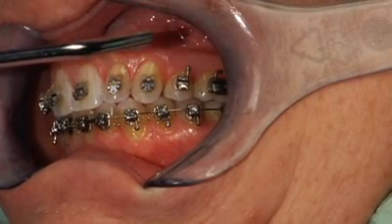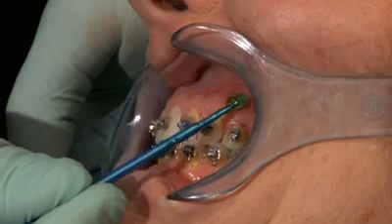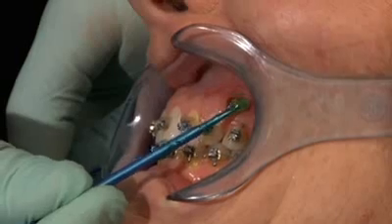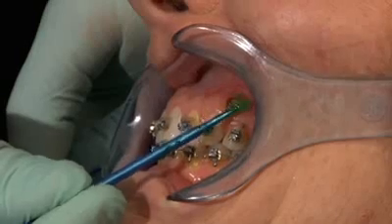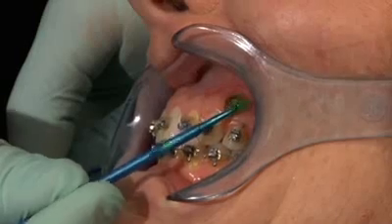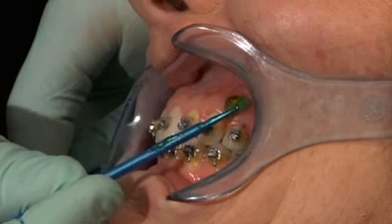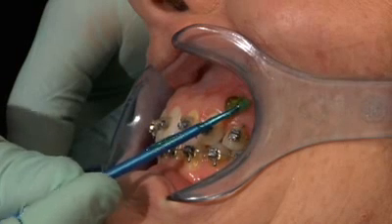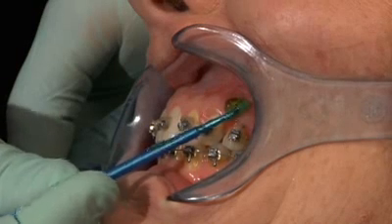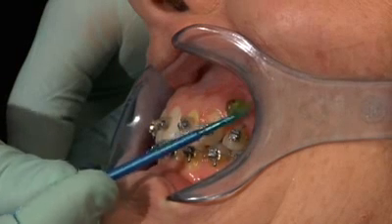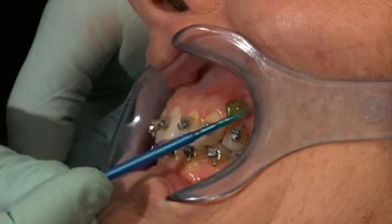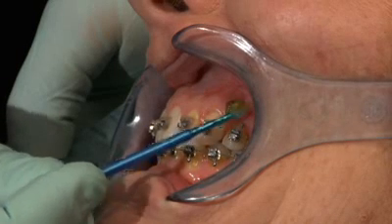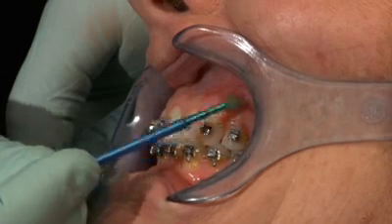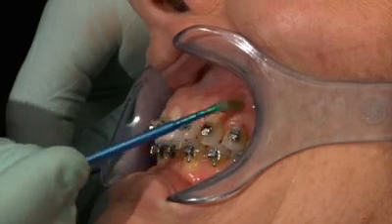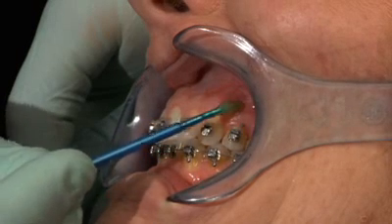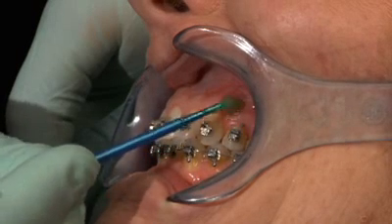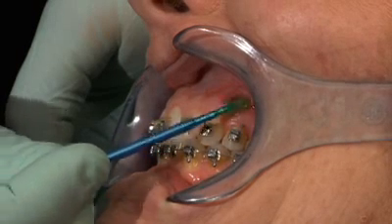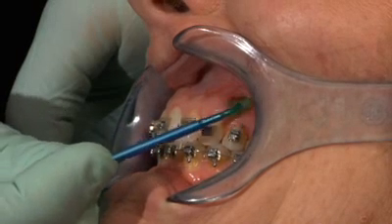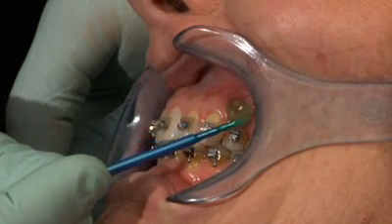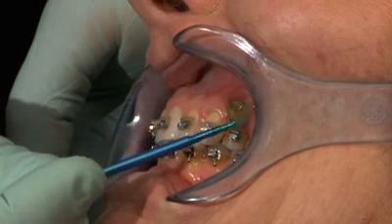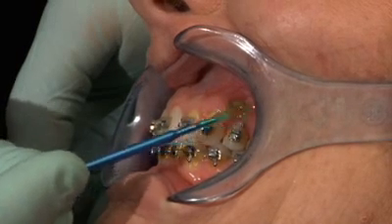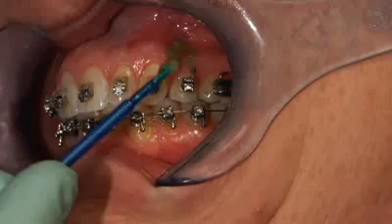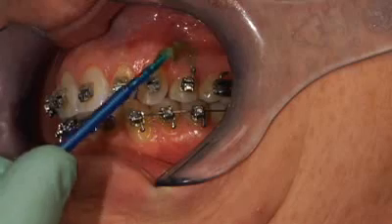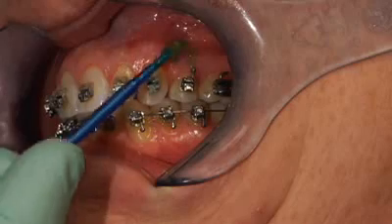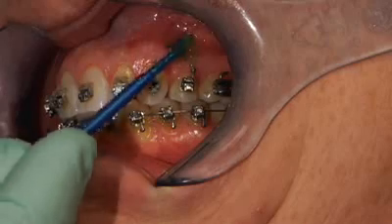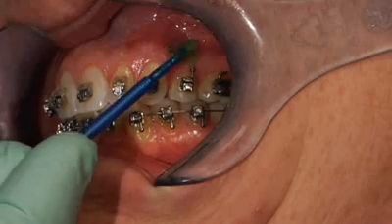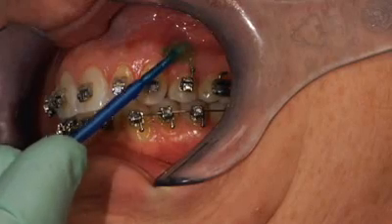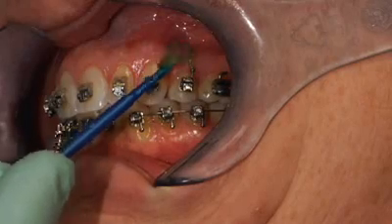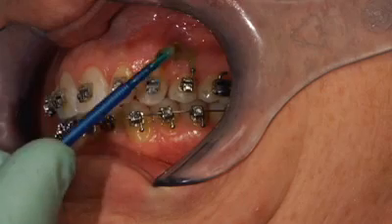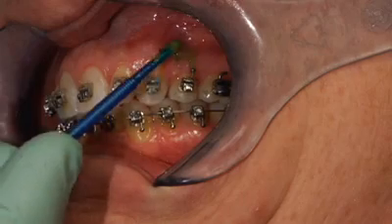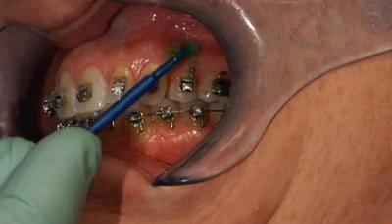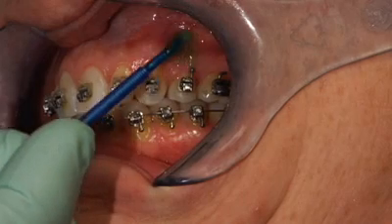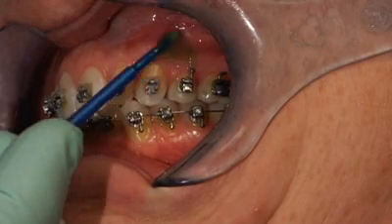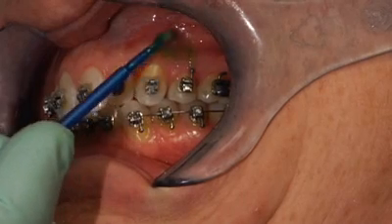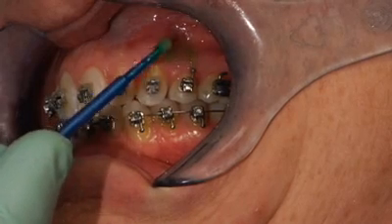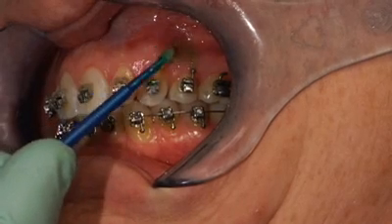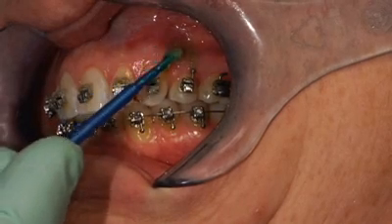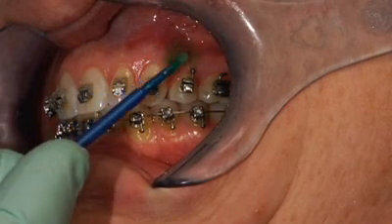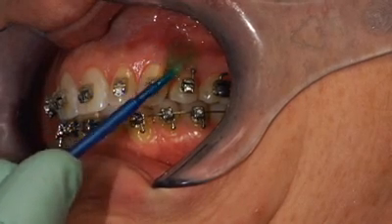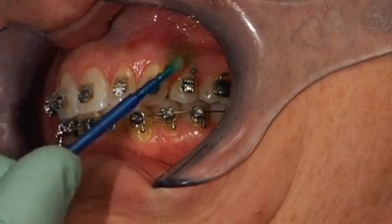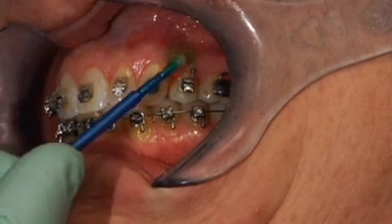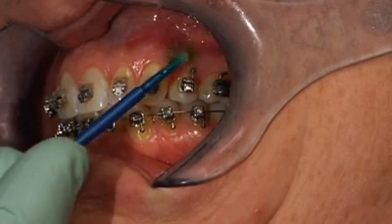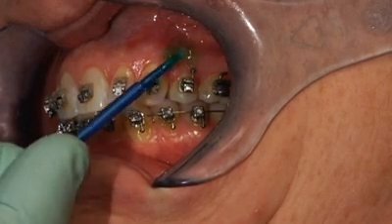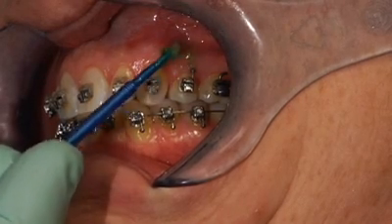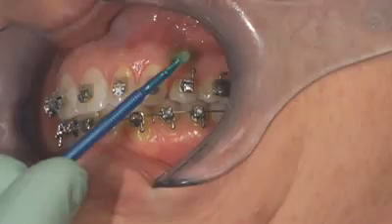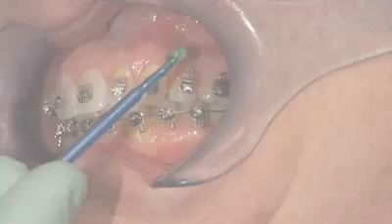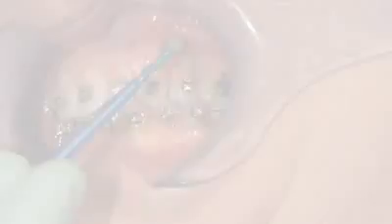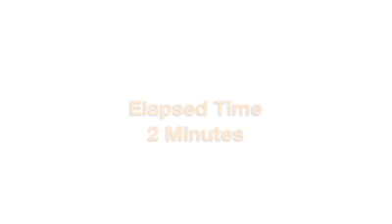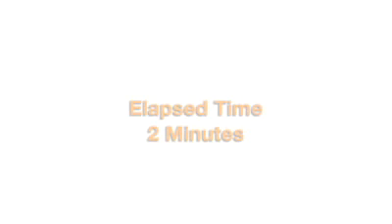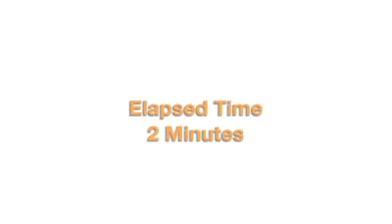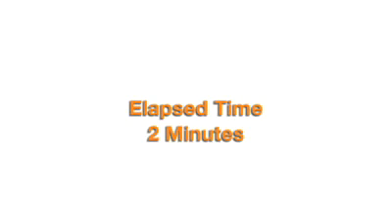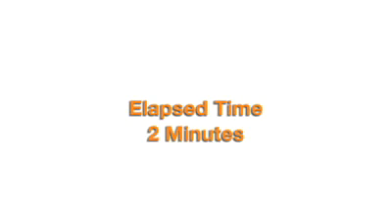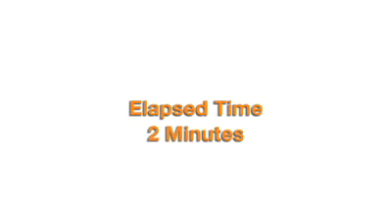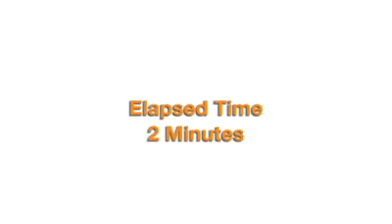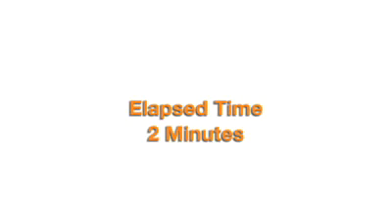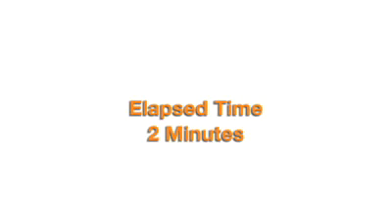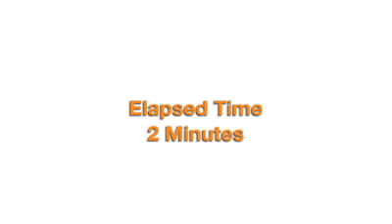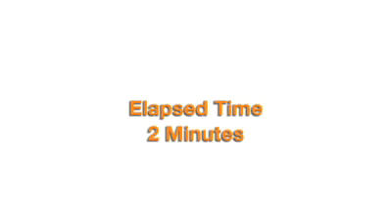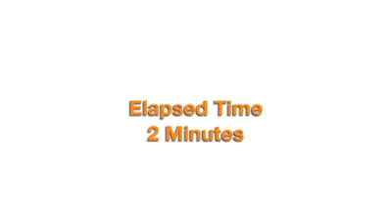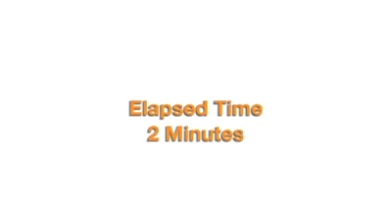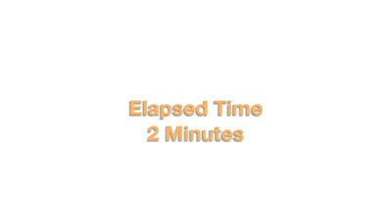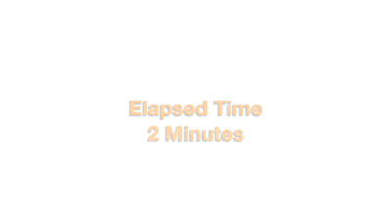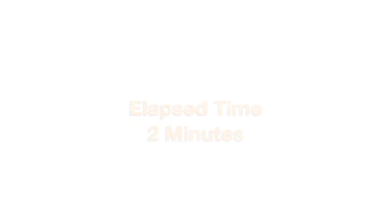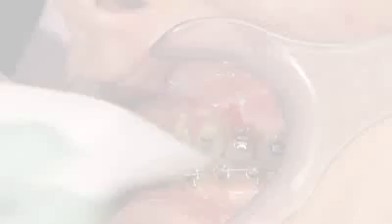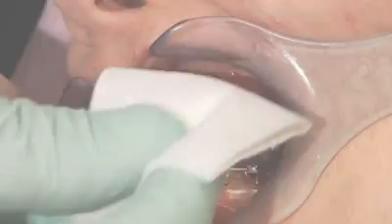Apply a small amount of topical anesthetic on the mini-screw placement site. Leave the anesthetic on for about 2 minutes, then wipe thoroughly.